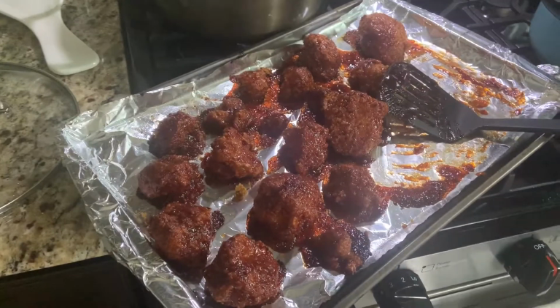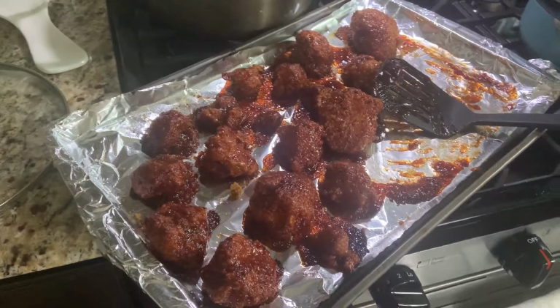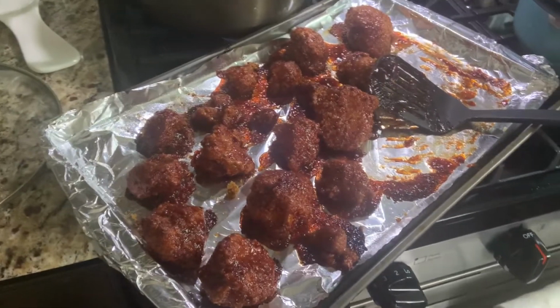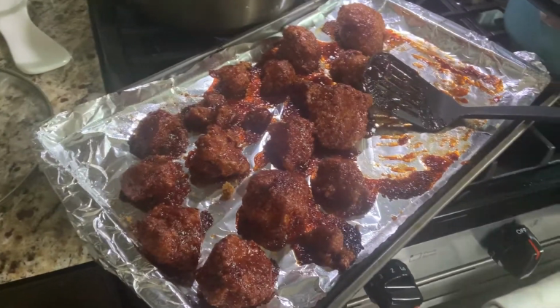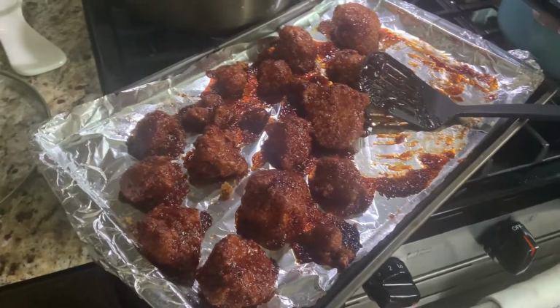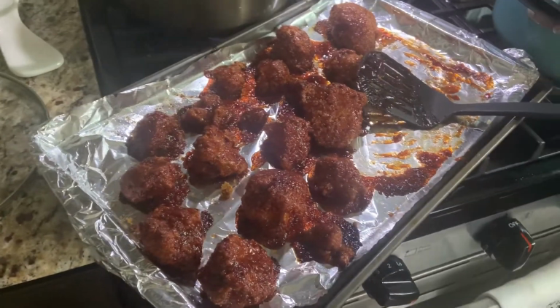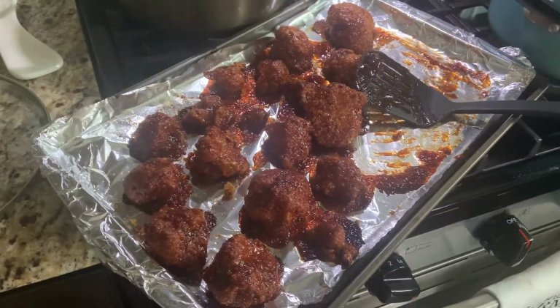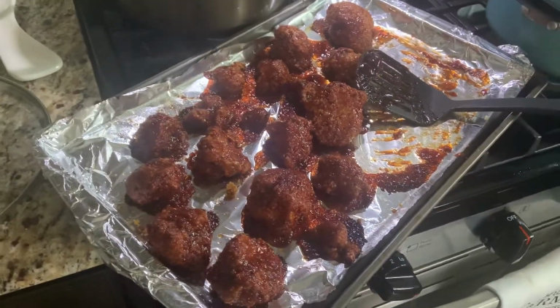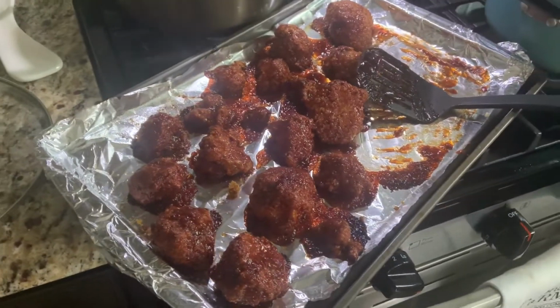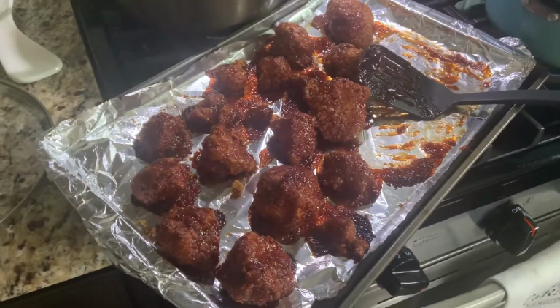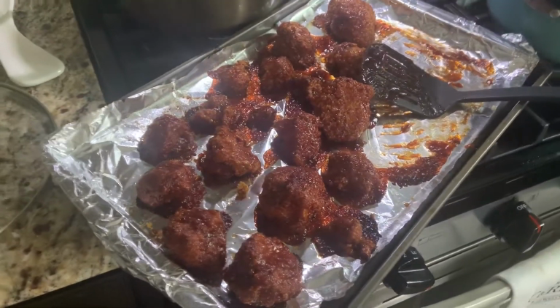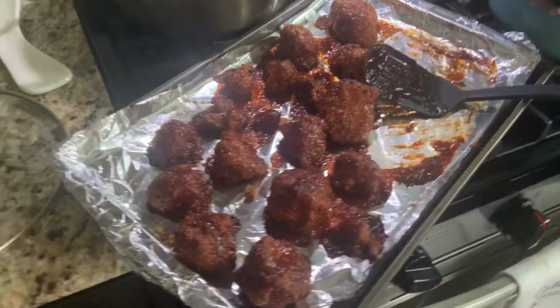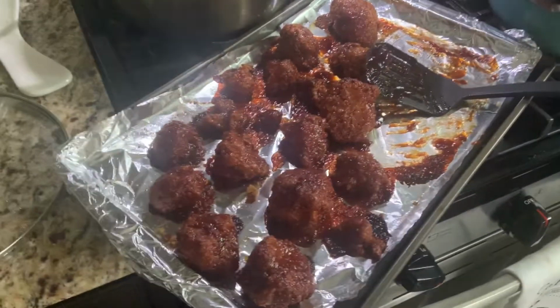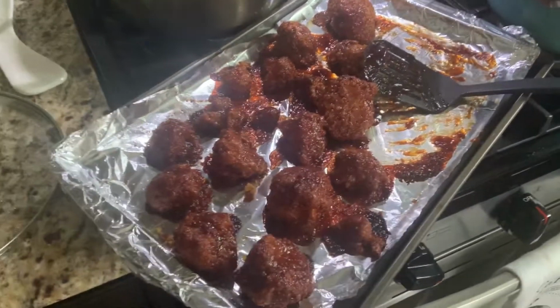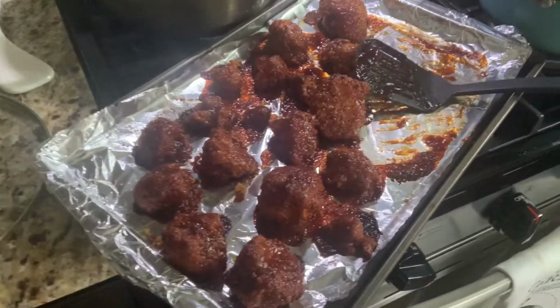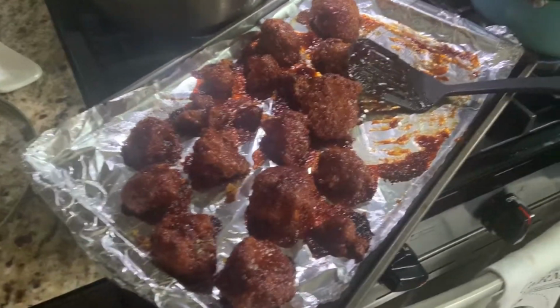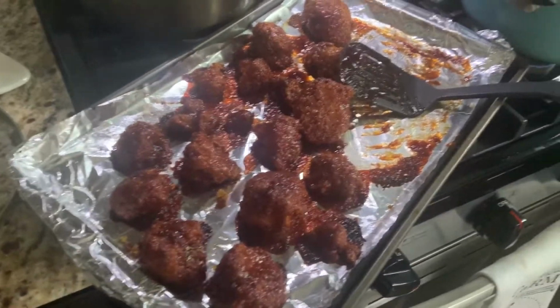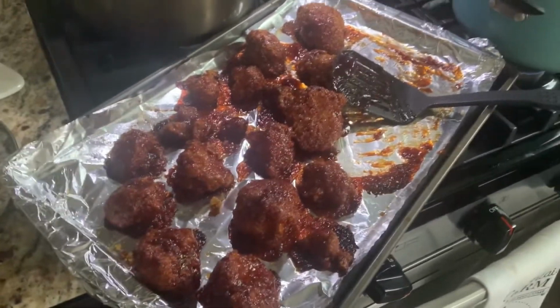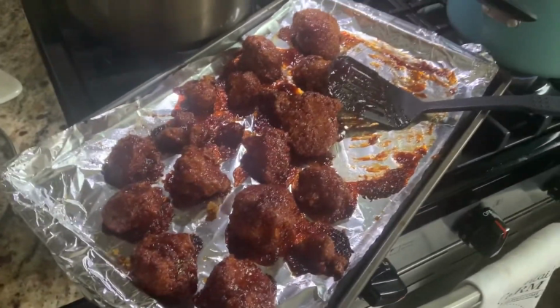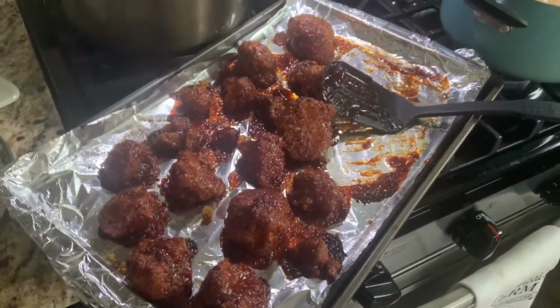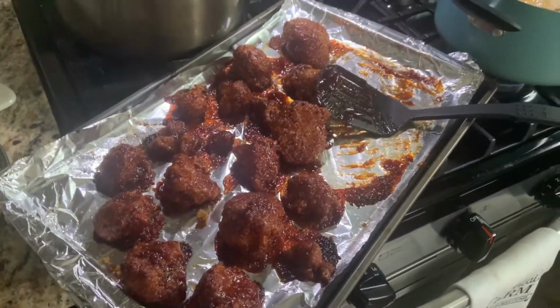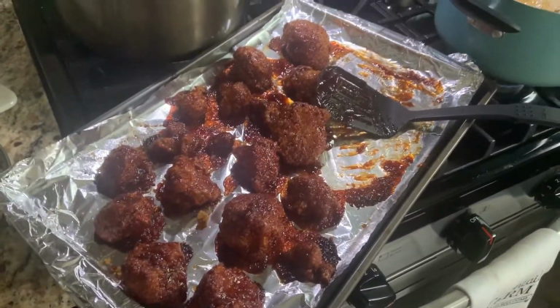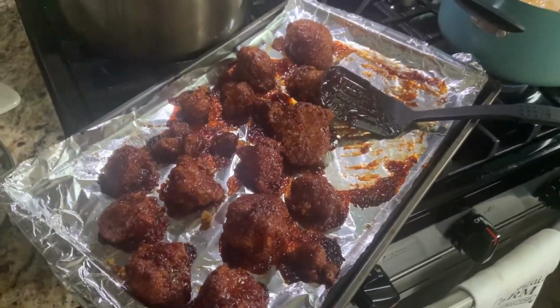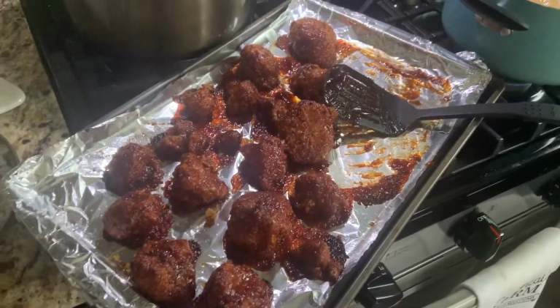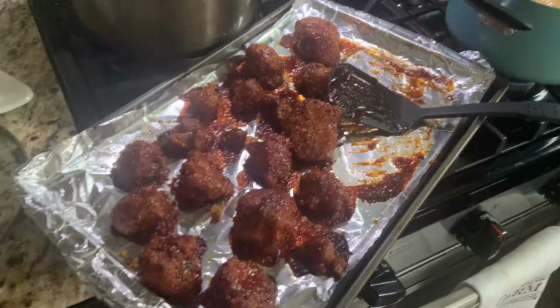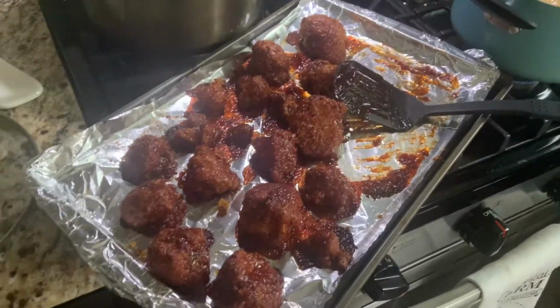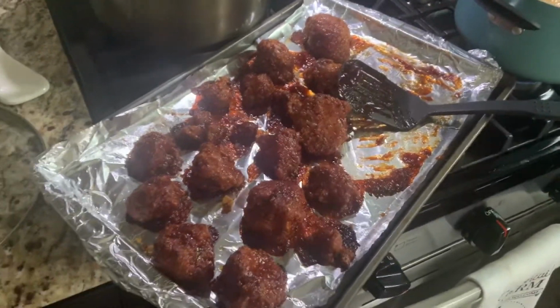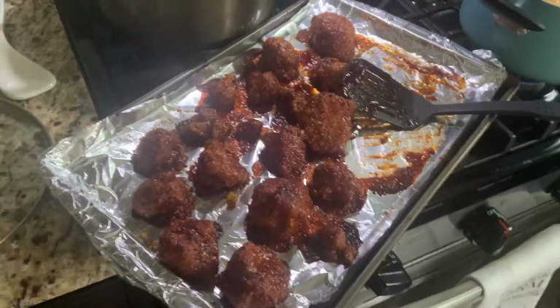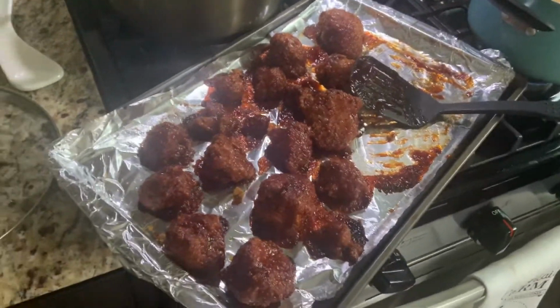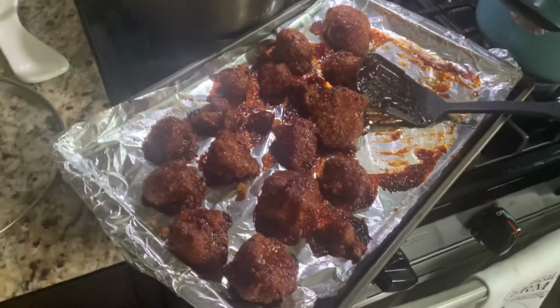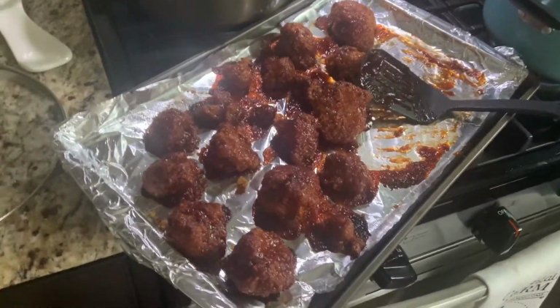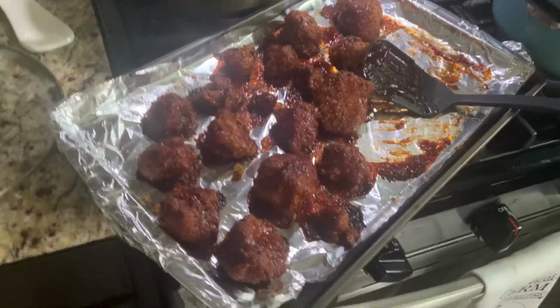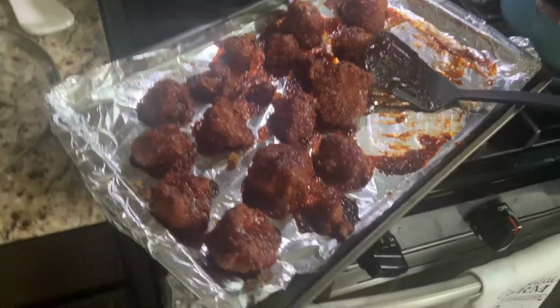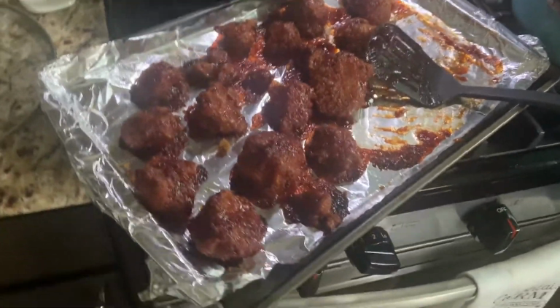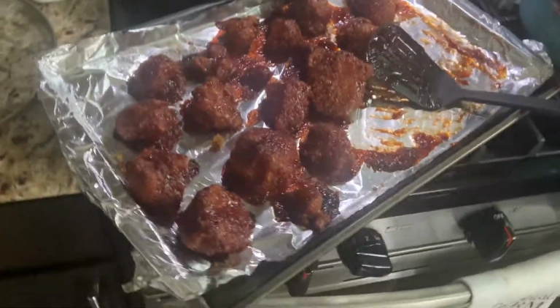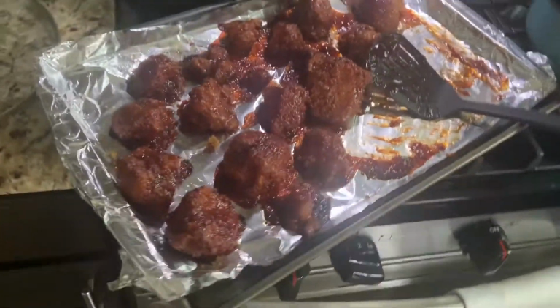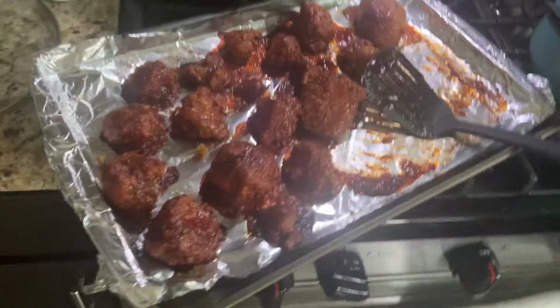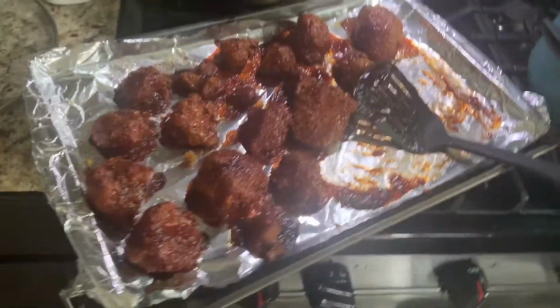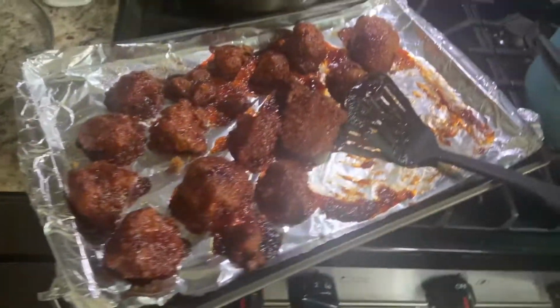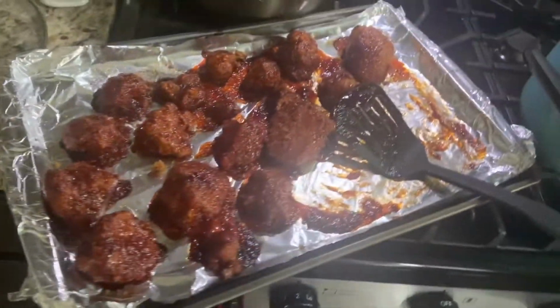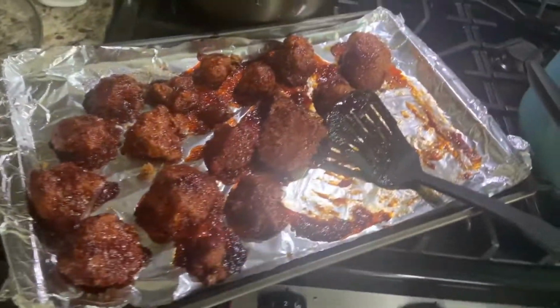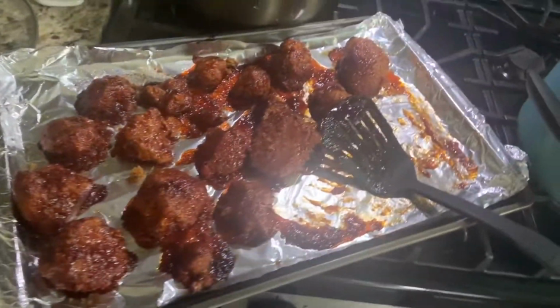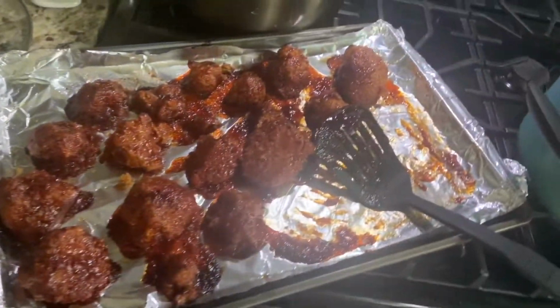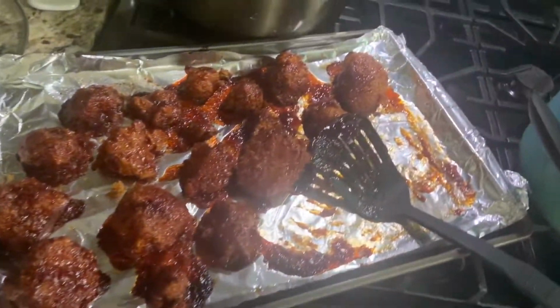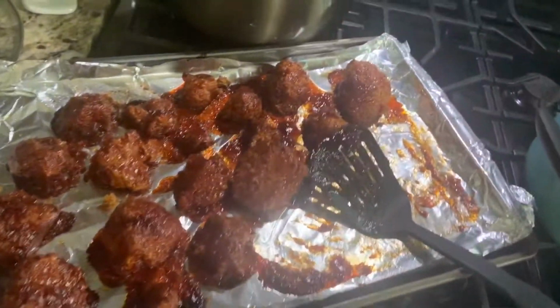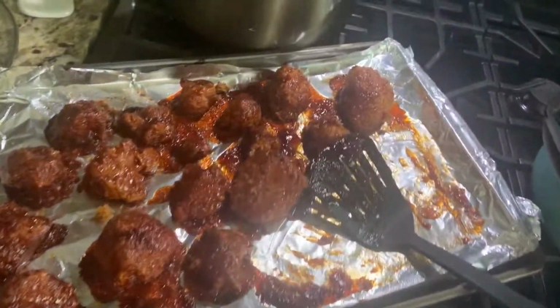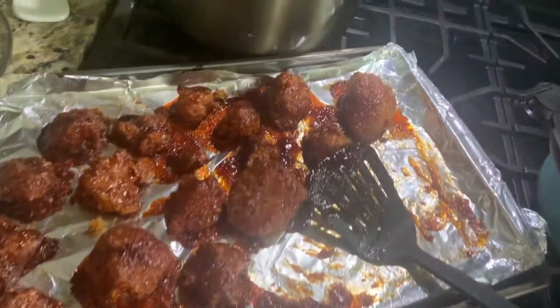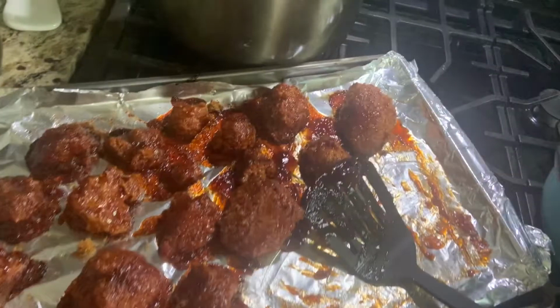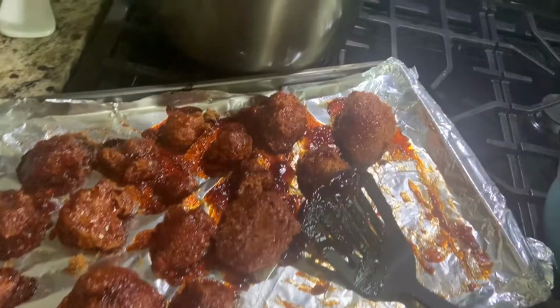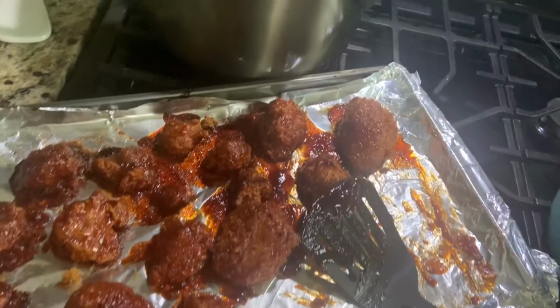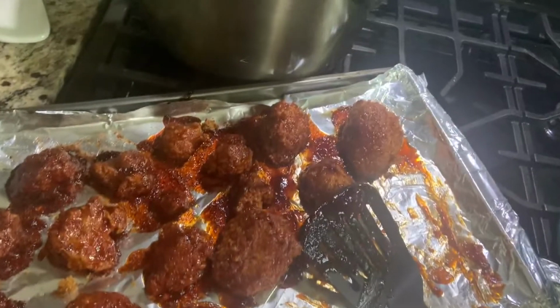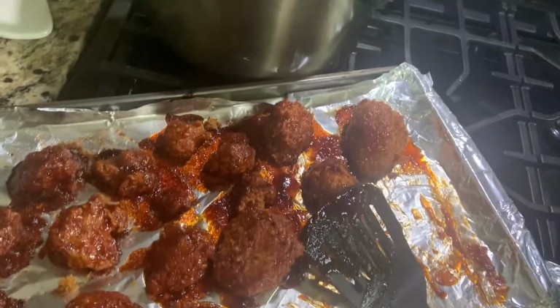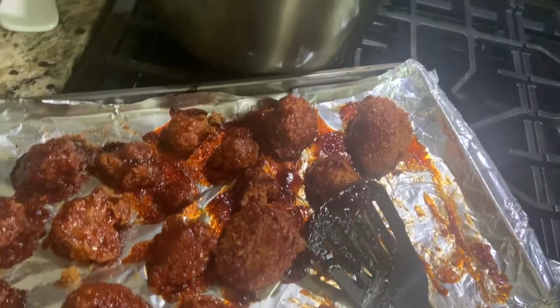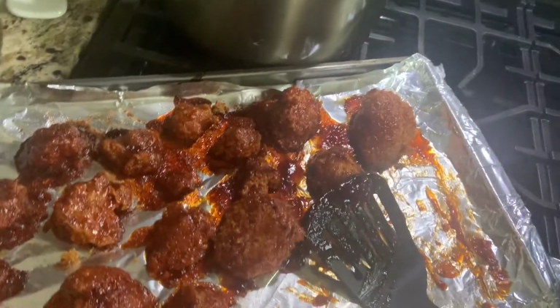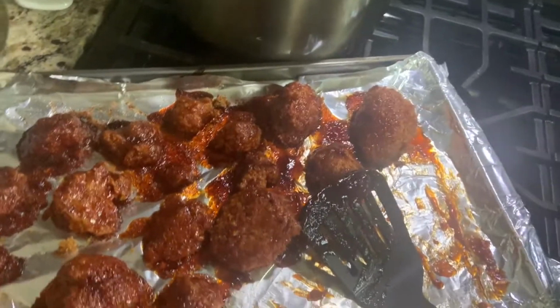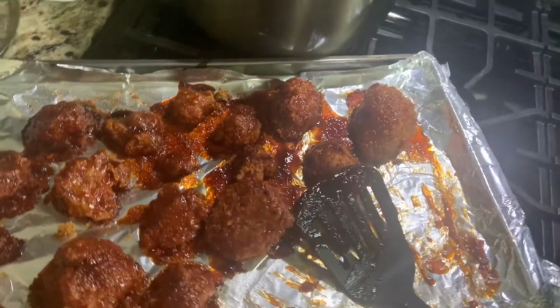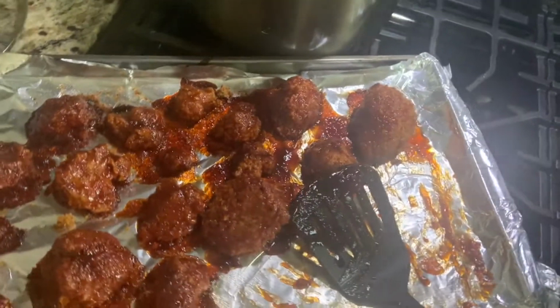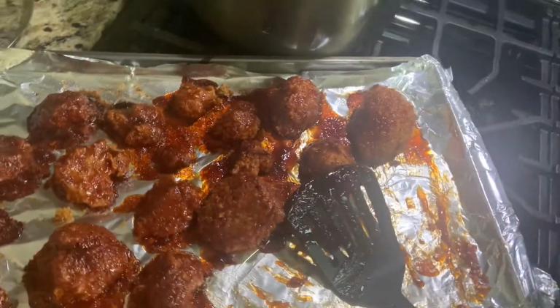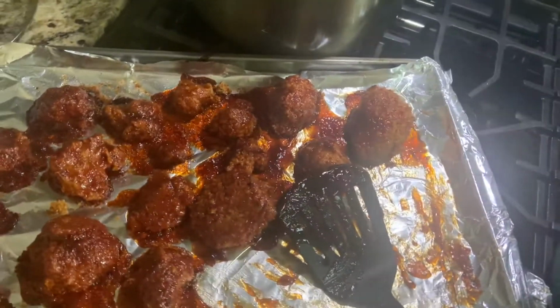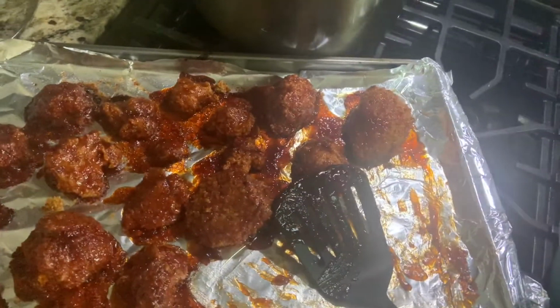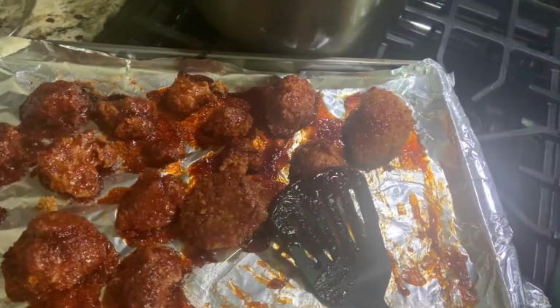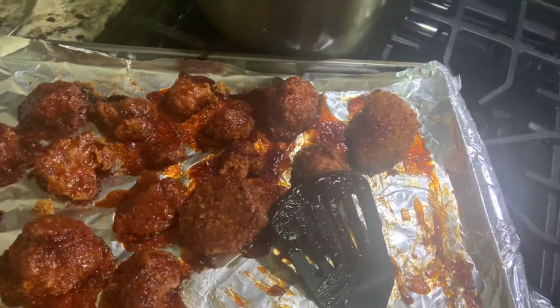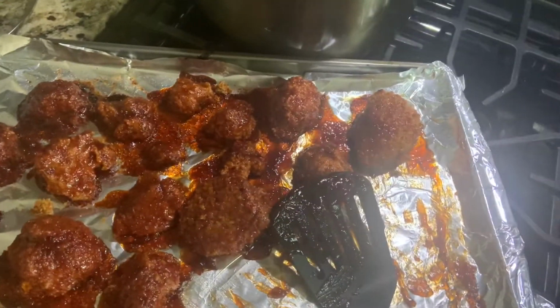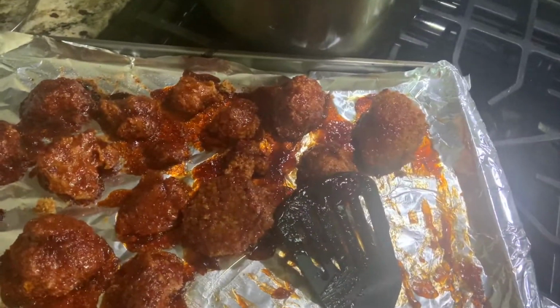Finished product — just like some boneless wings.